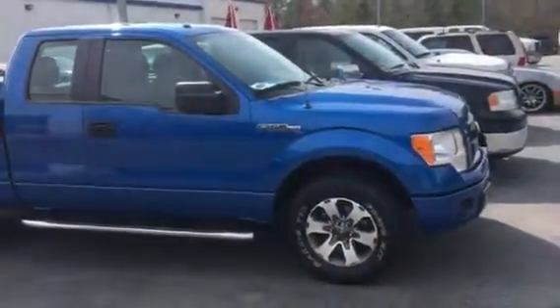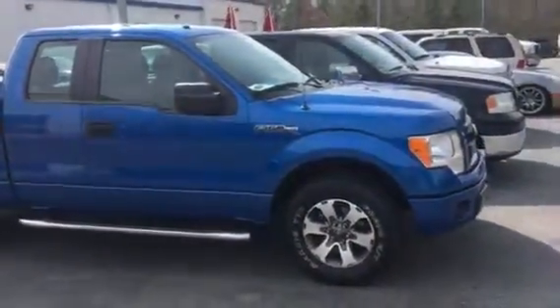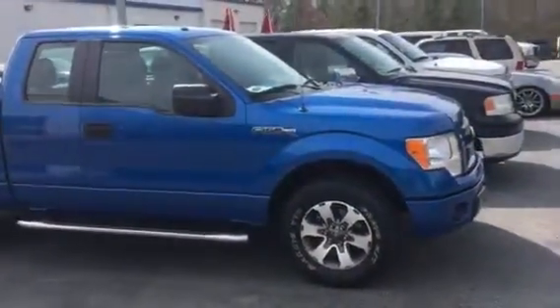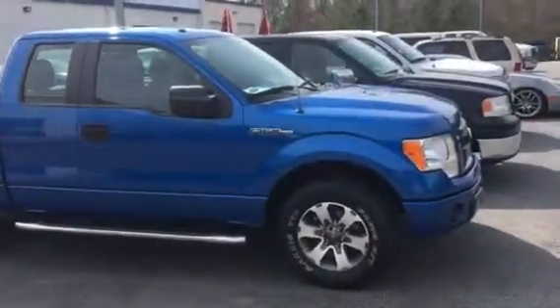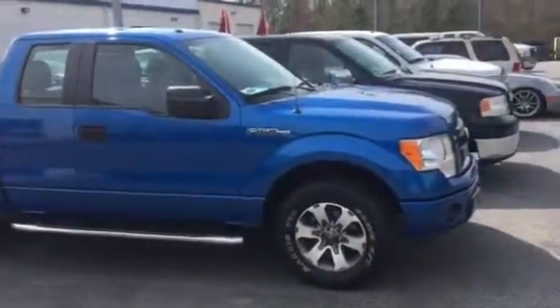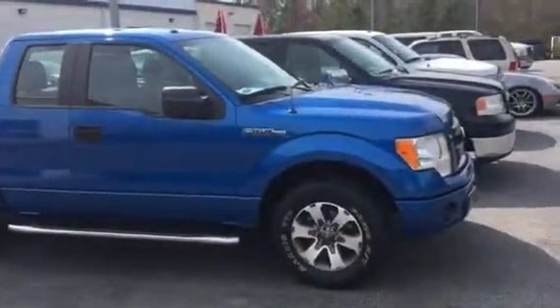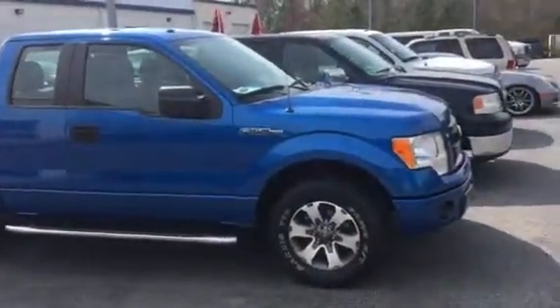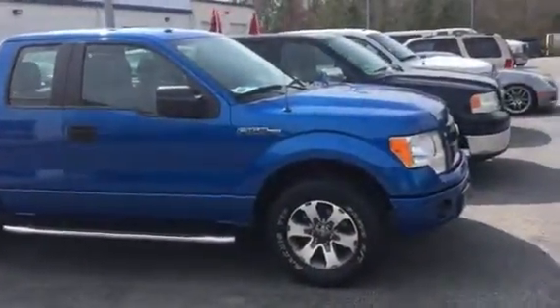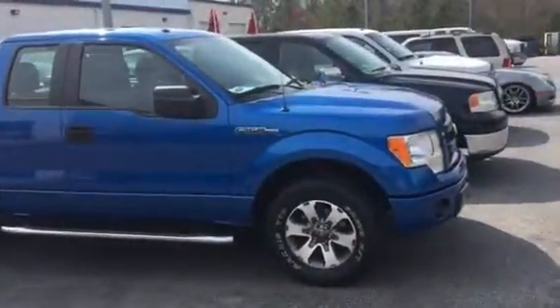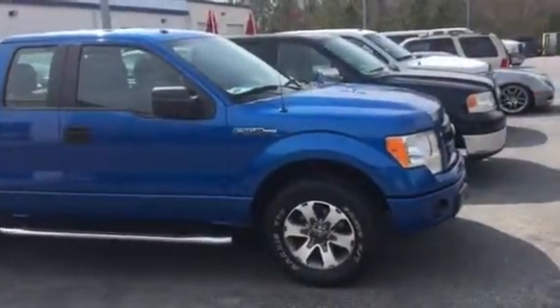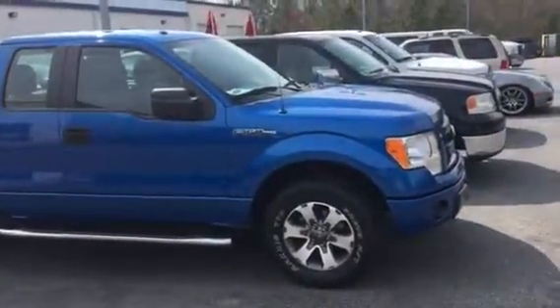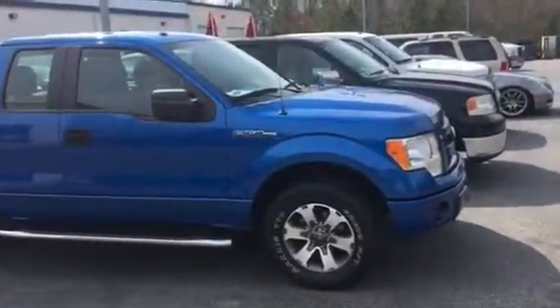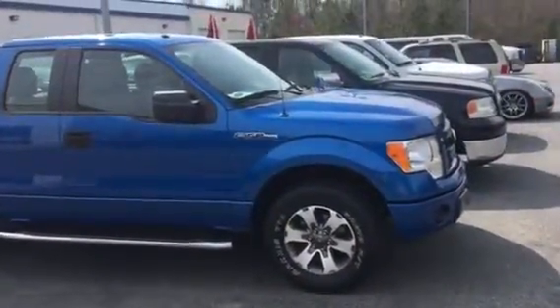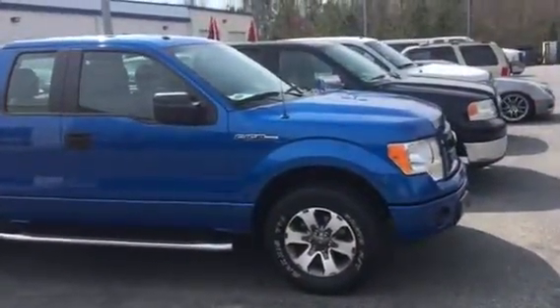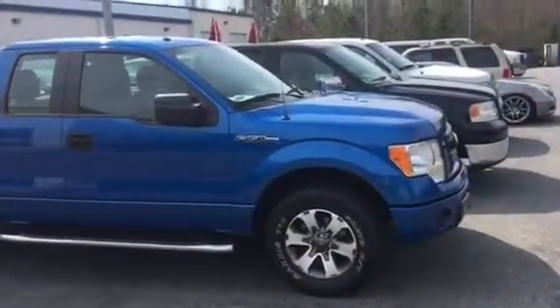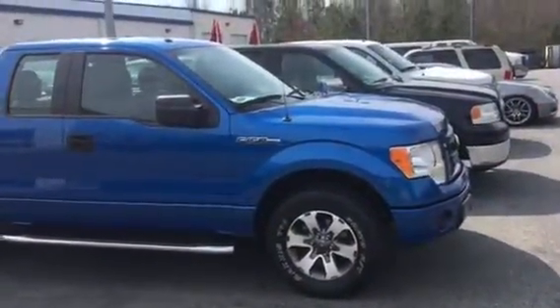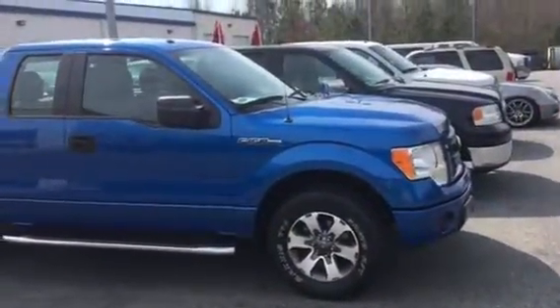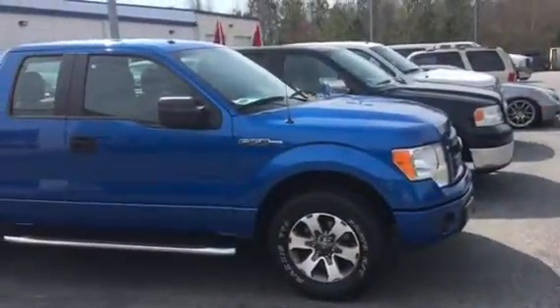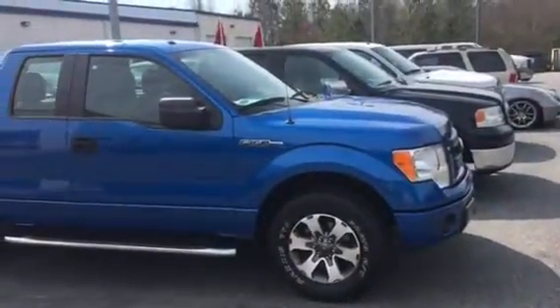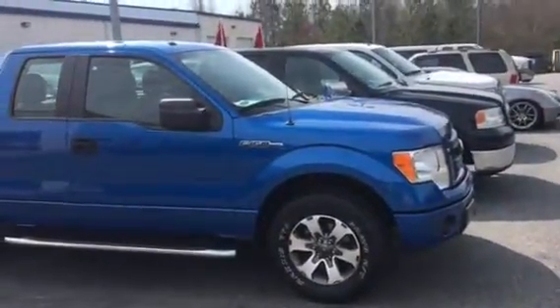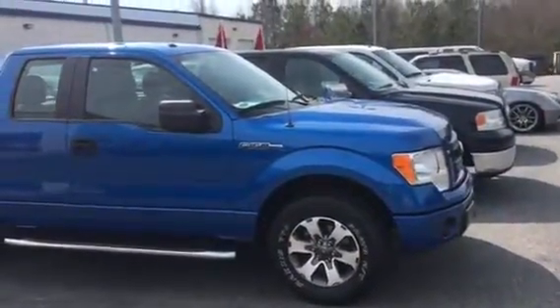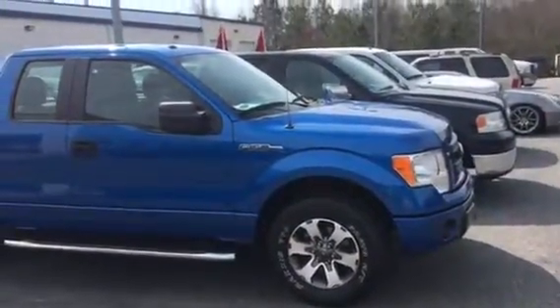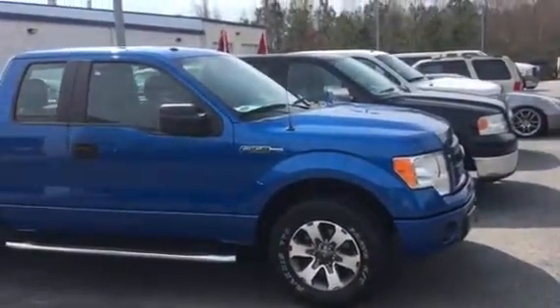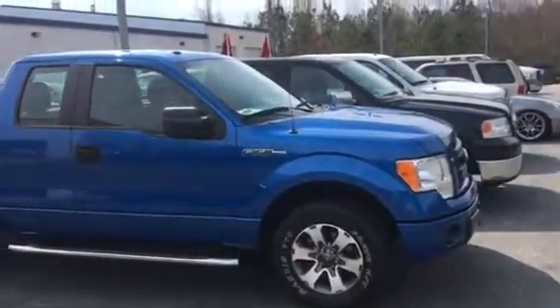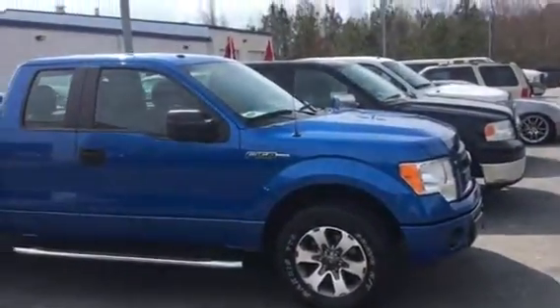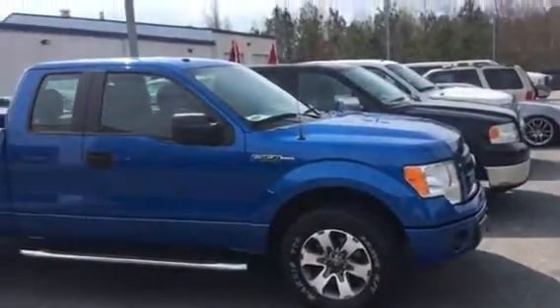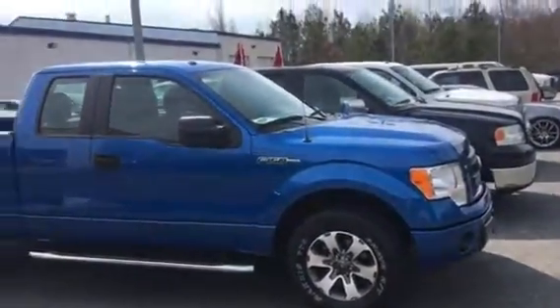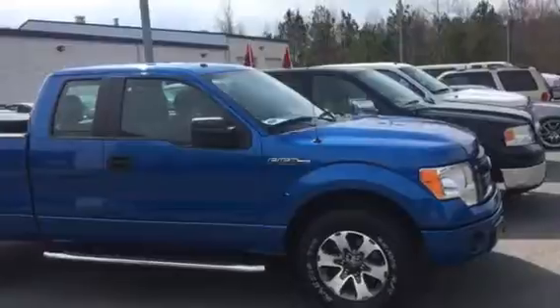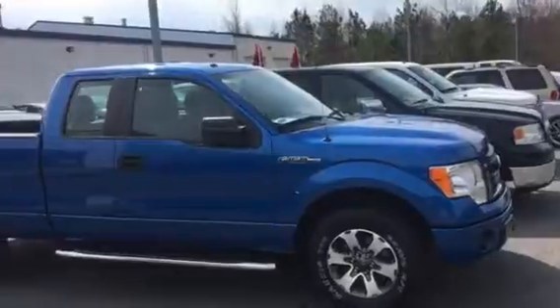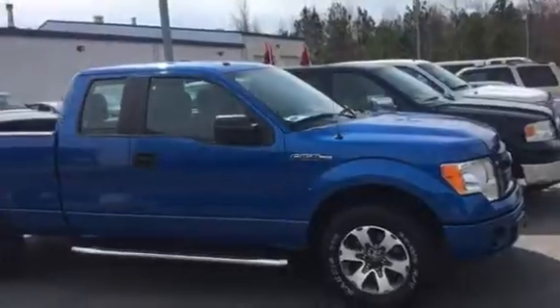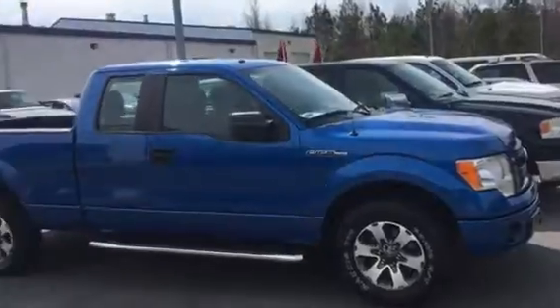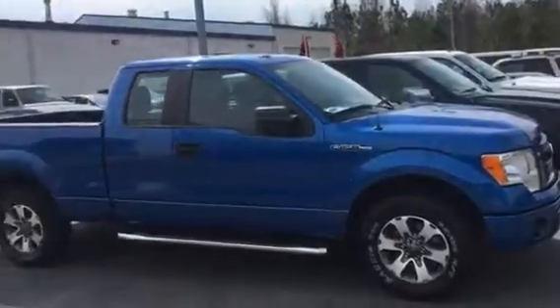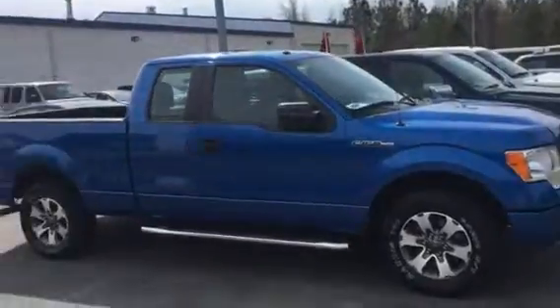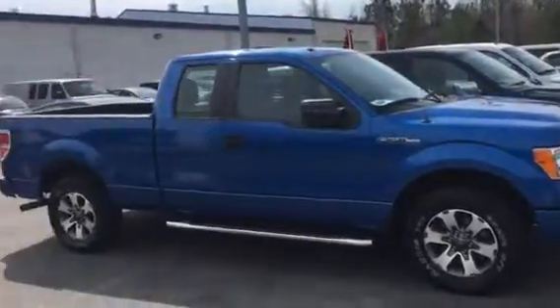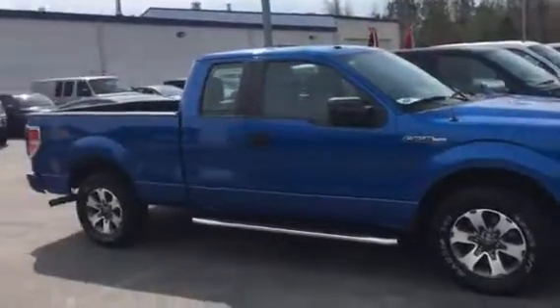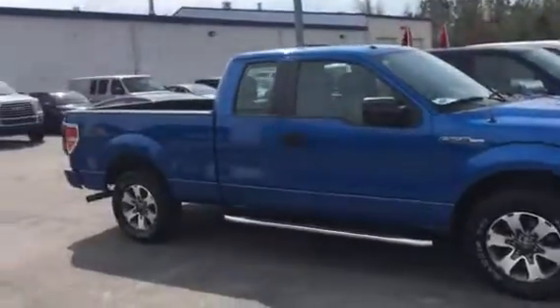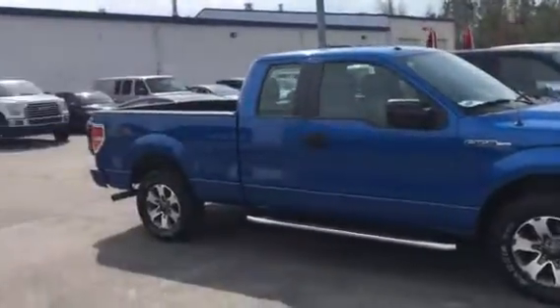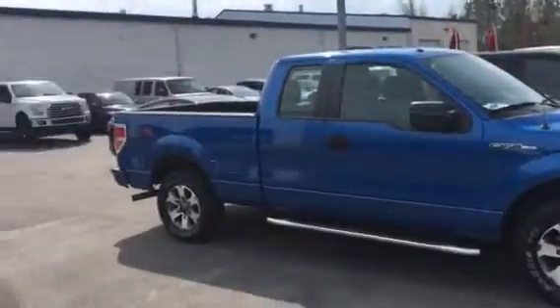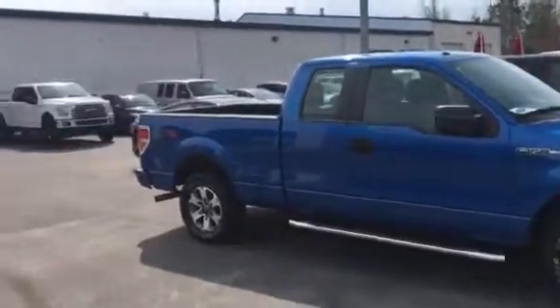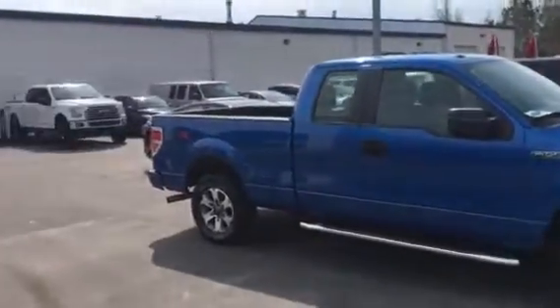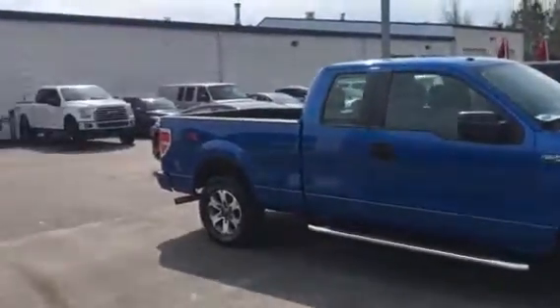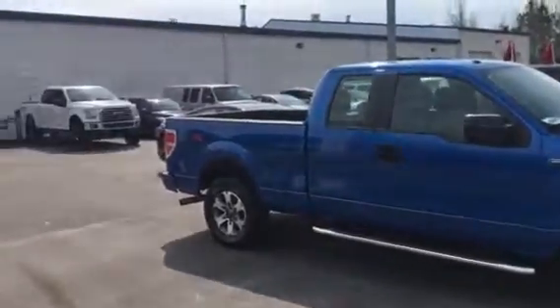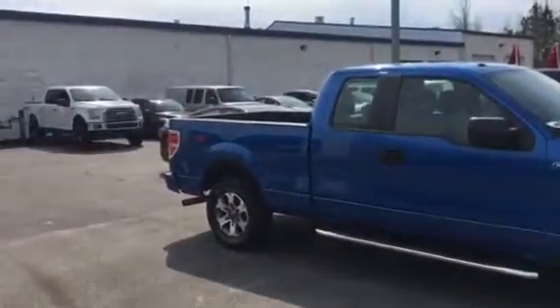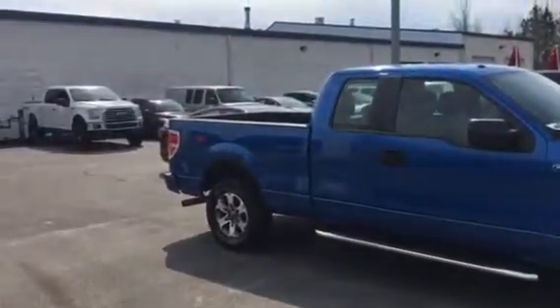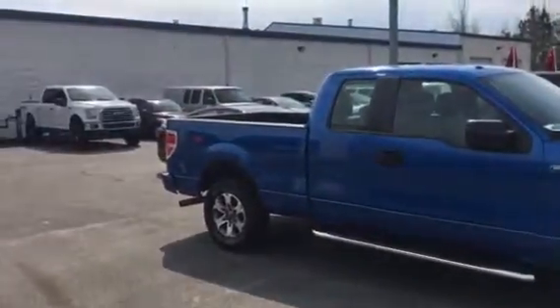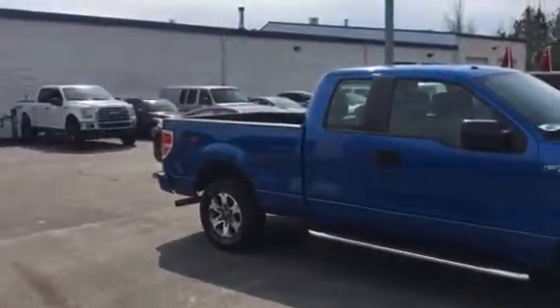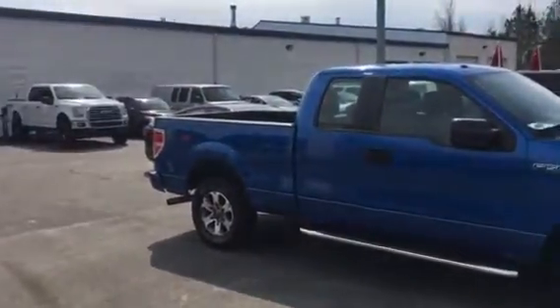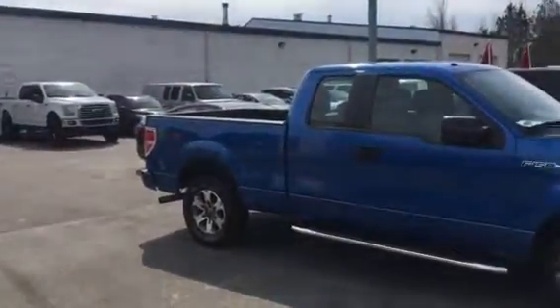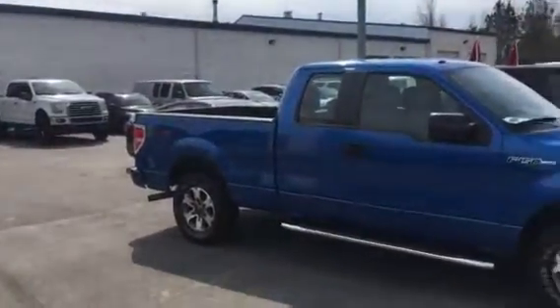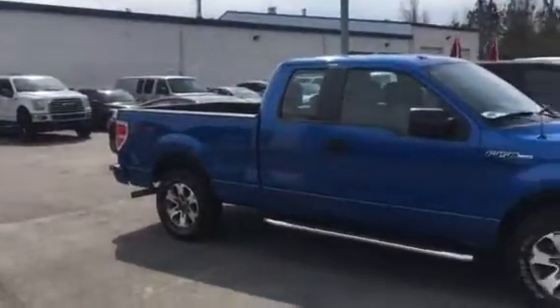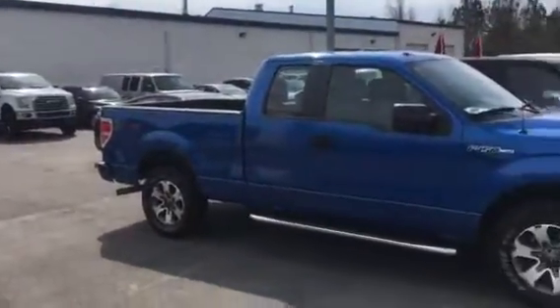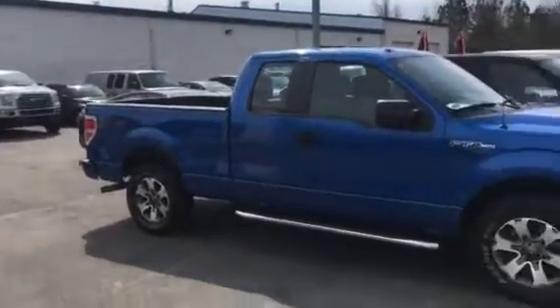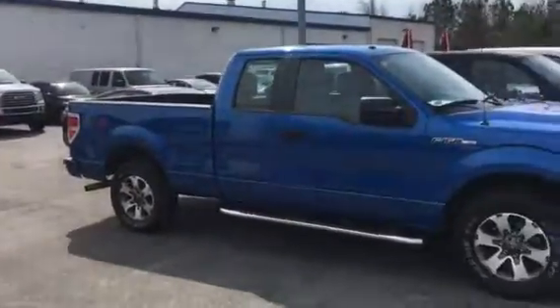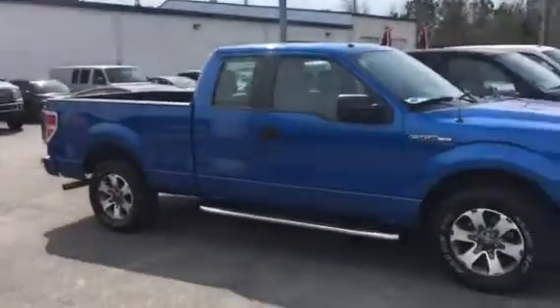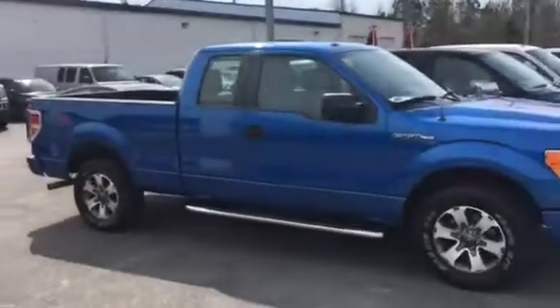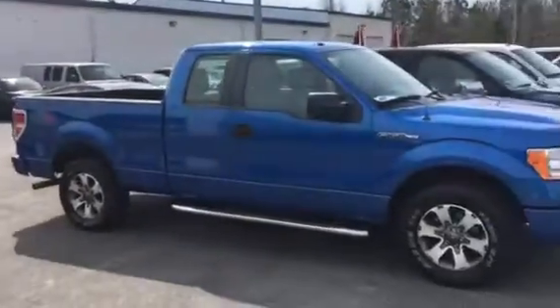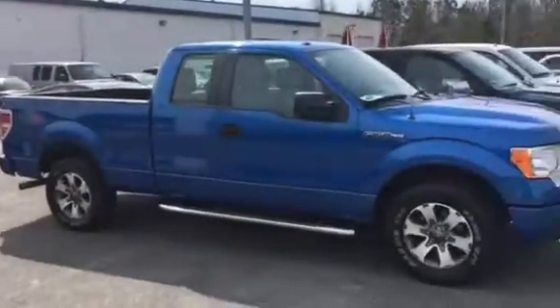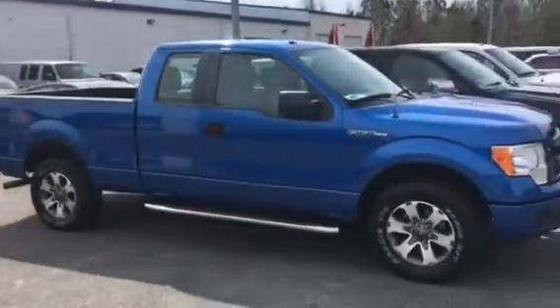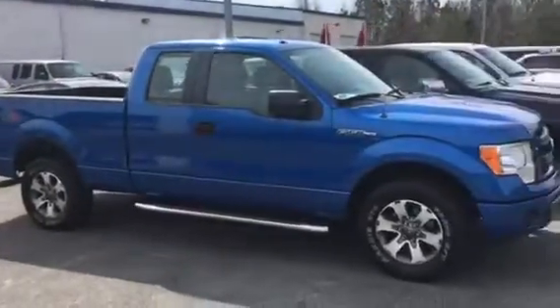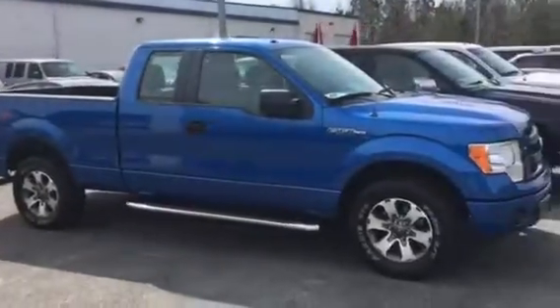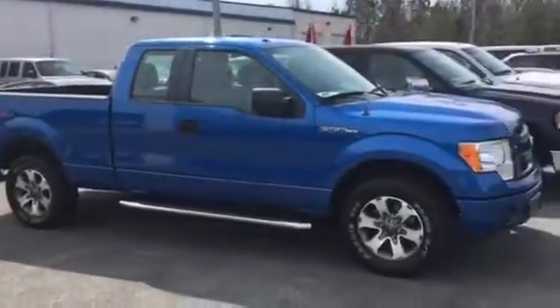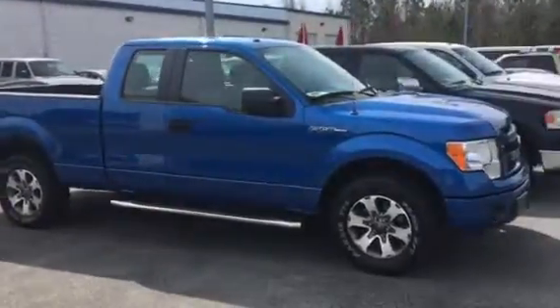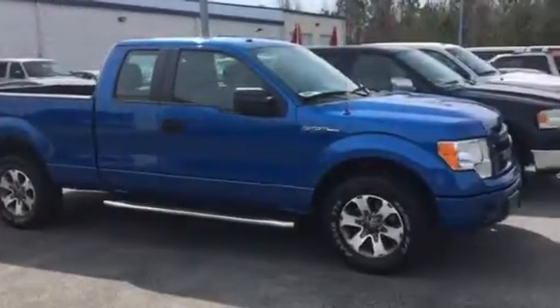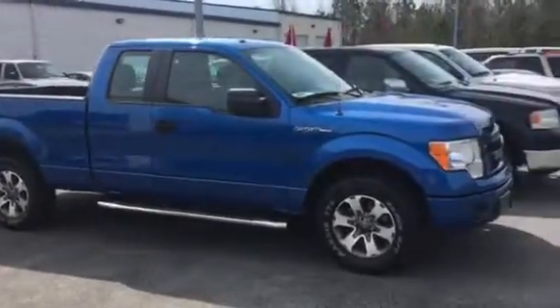Hey, this is Adrian Moore from Loganville Ford. We just got off the phone. Here's one of our extended cab F-150s I have here for you.